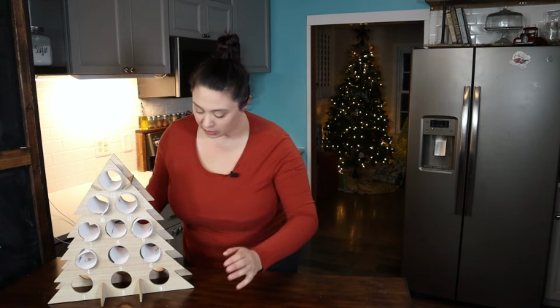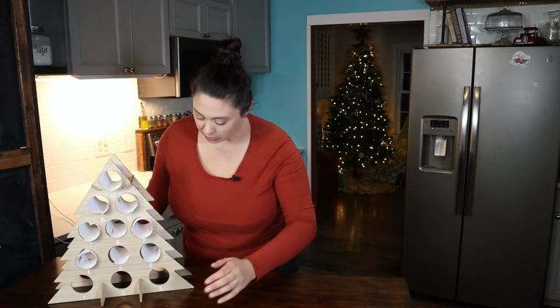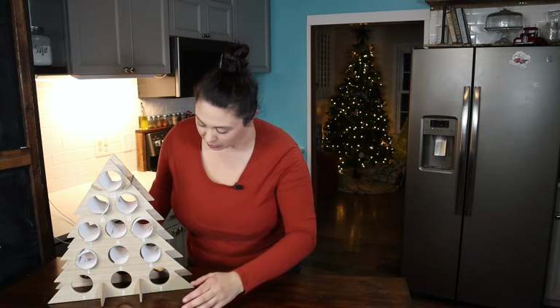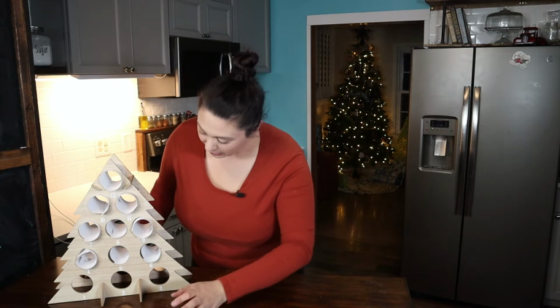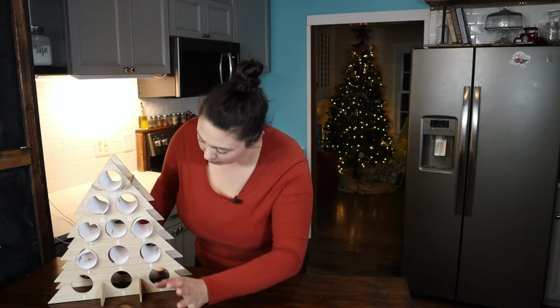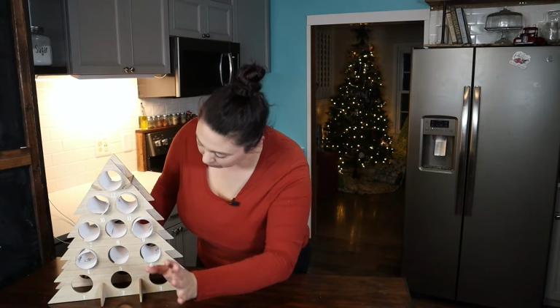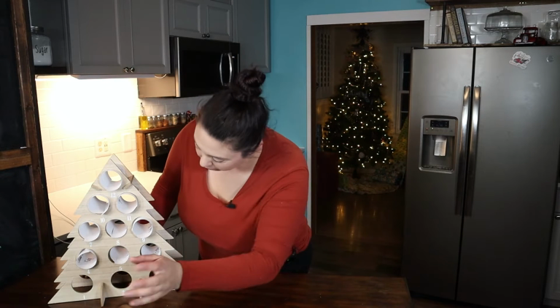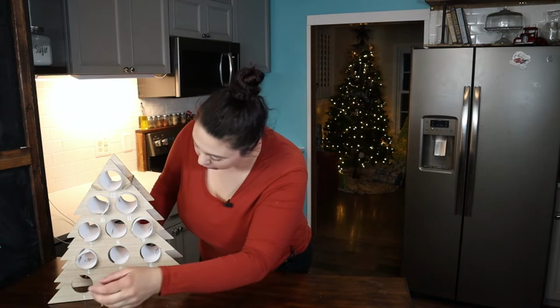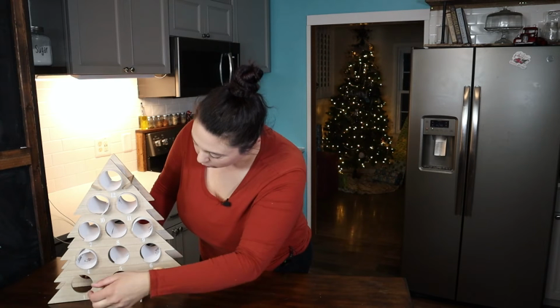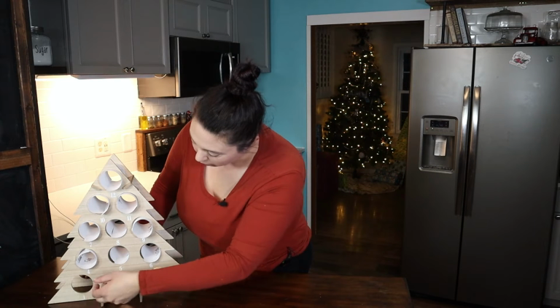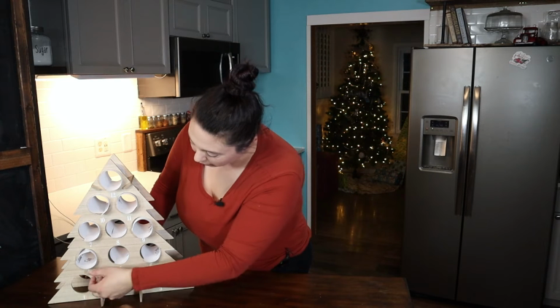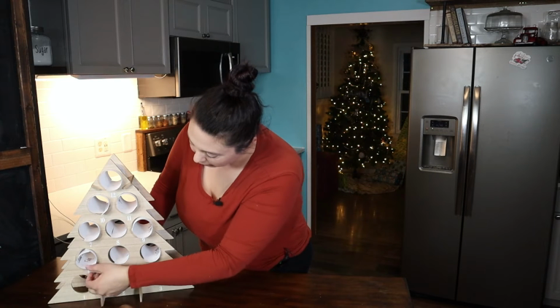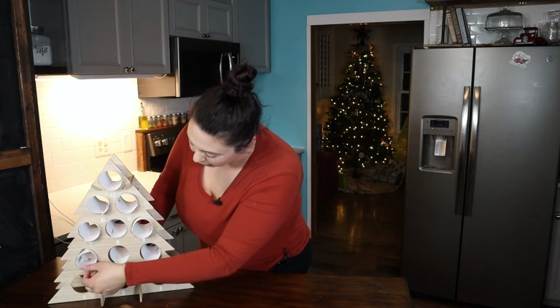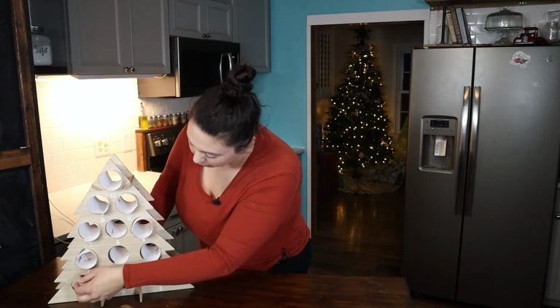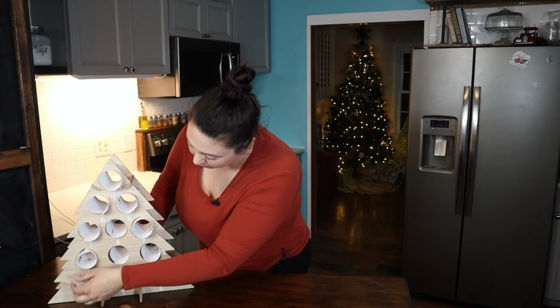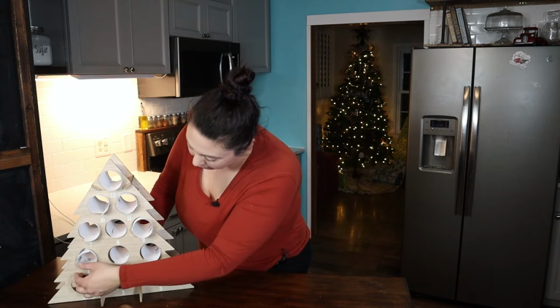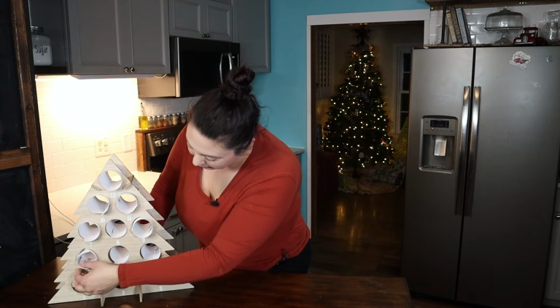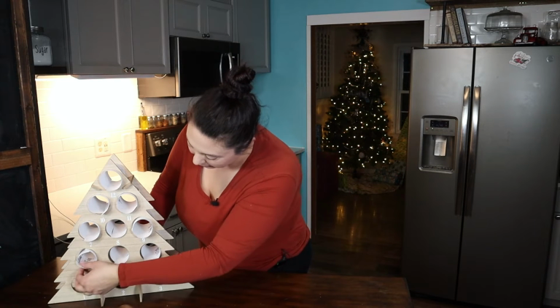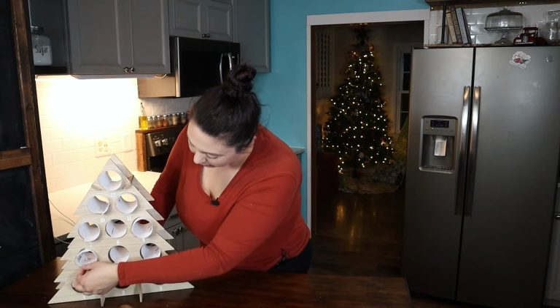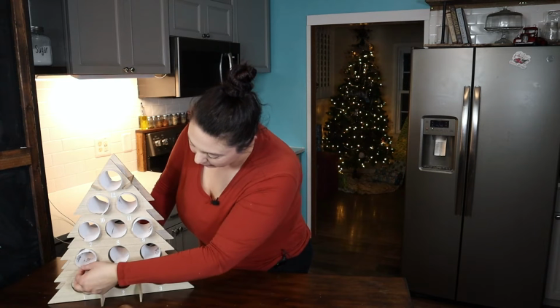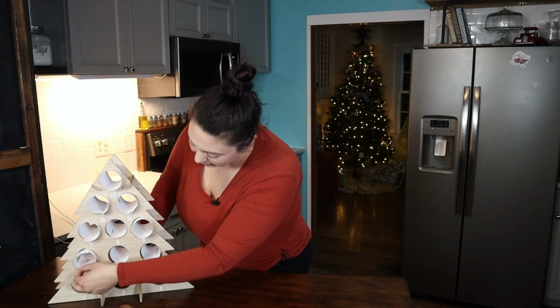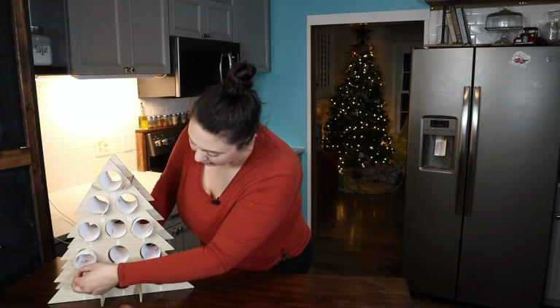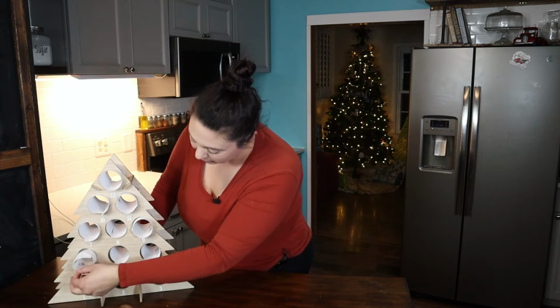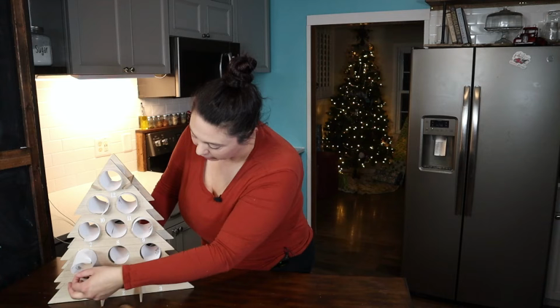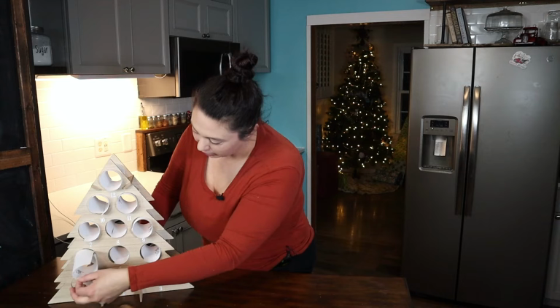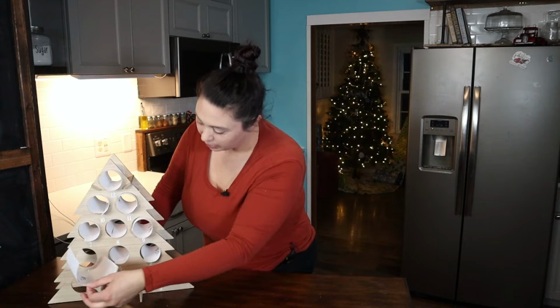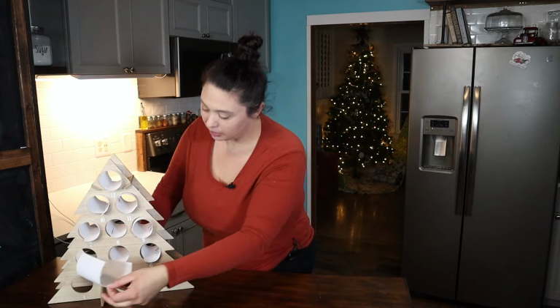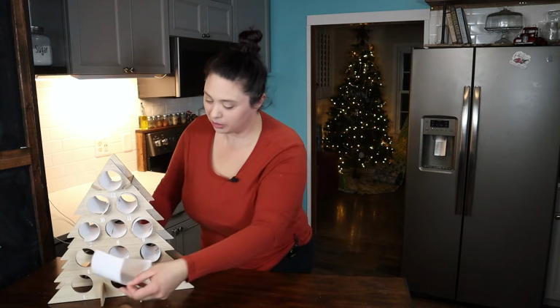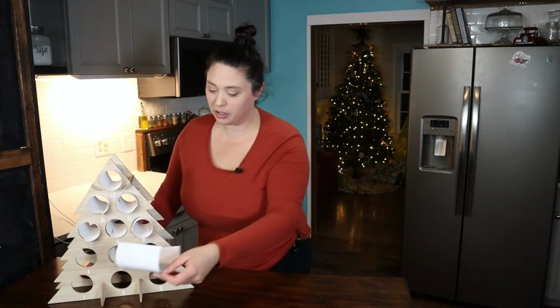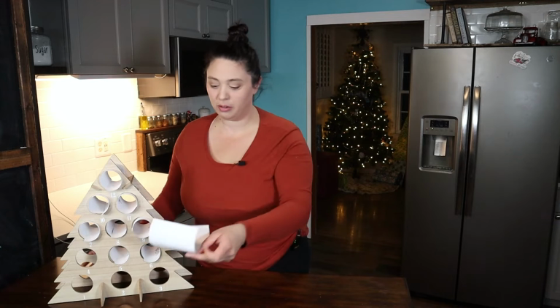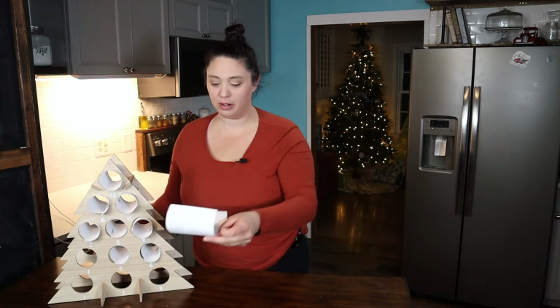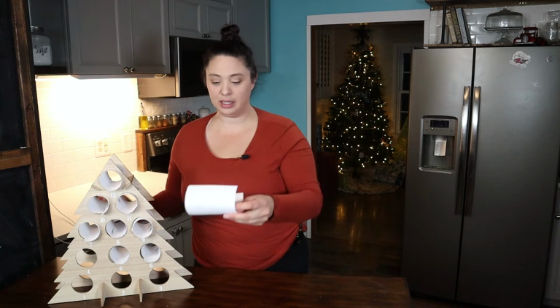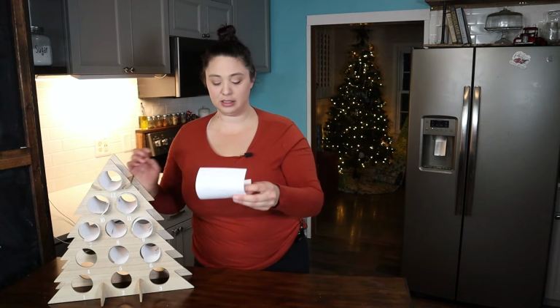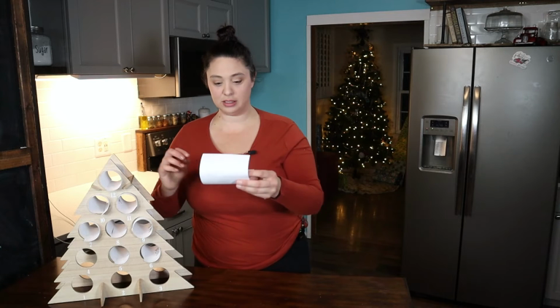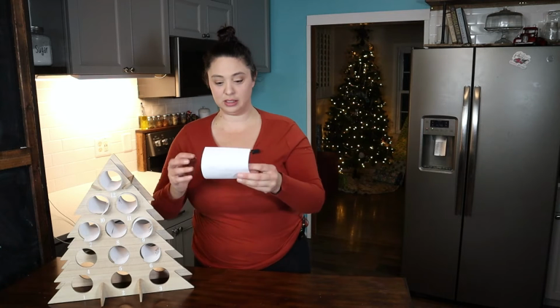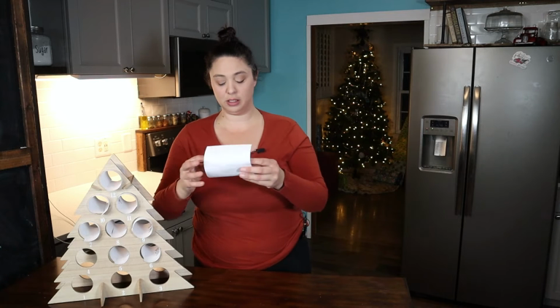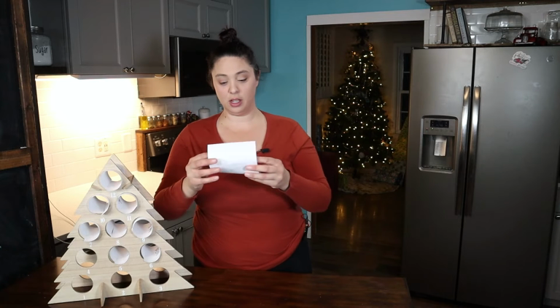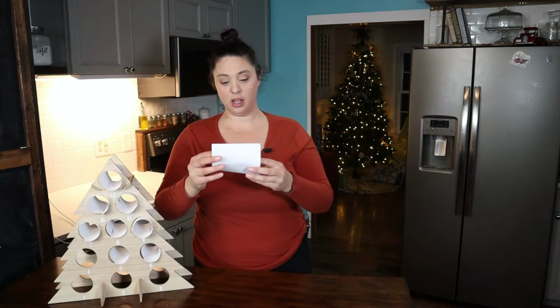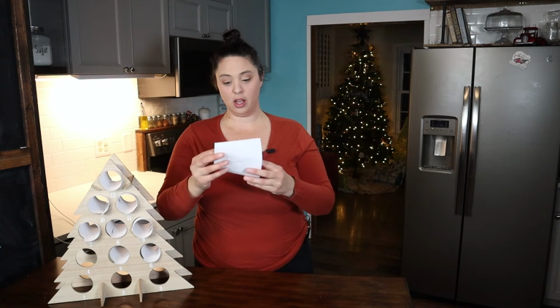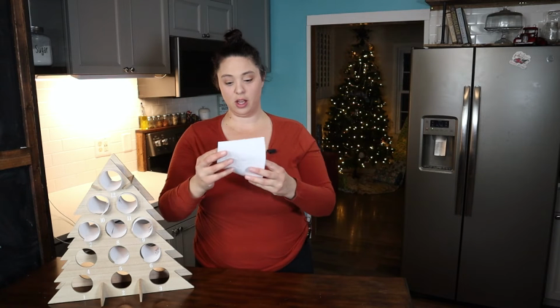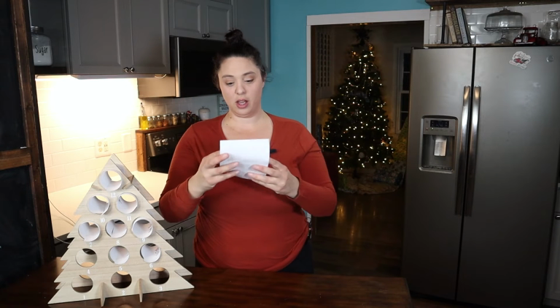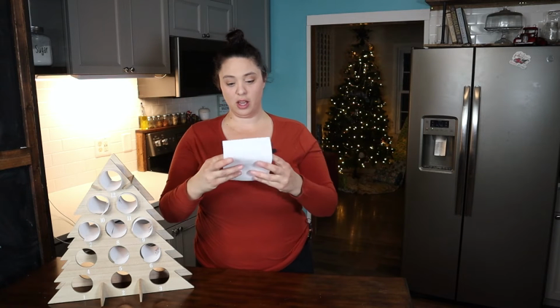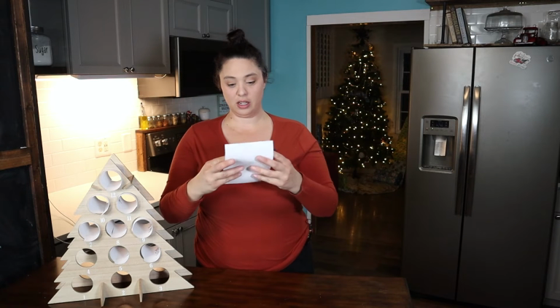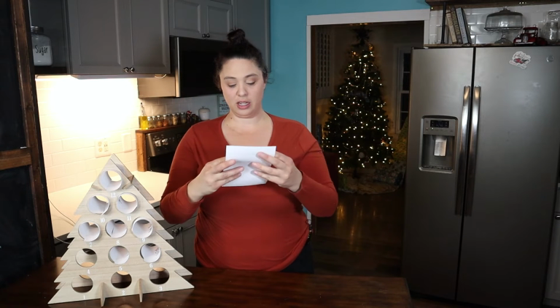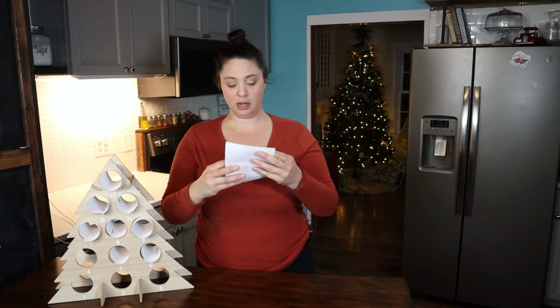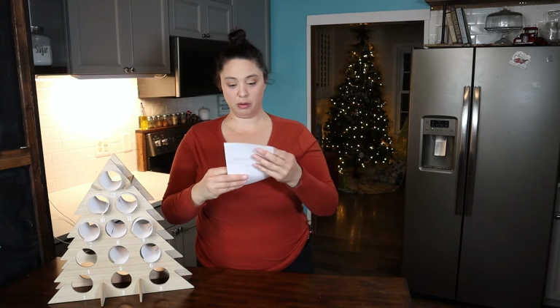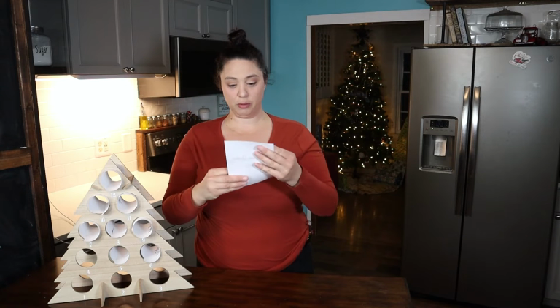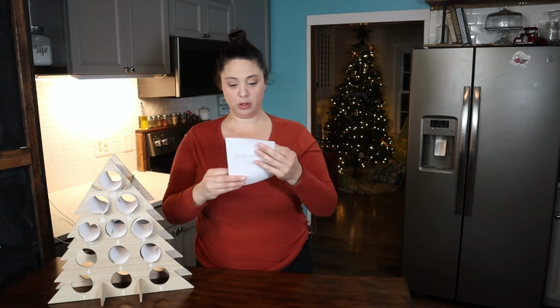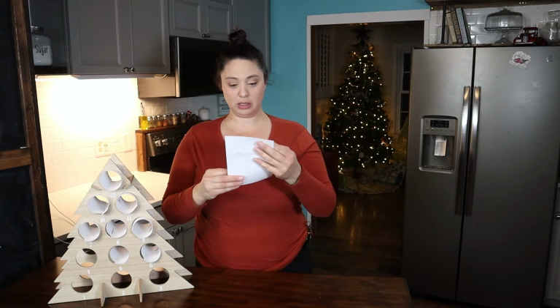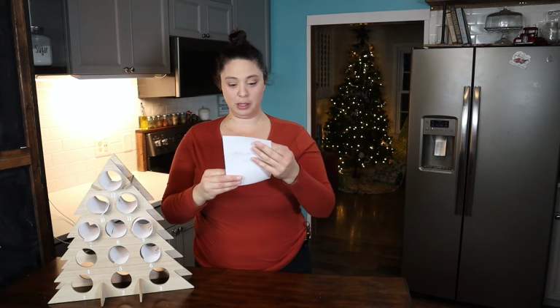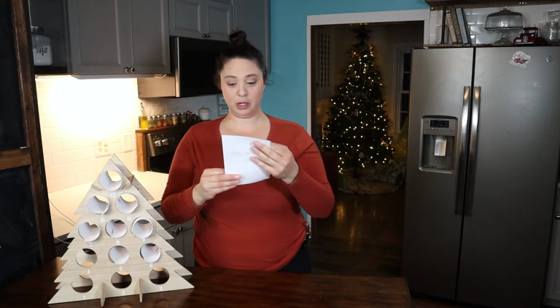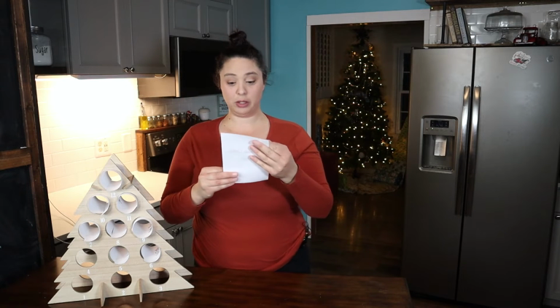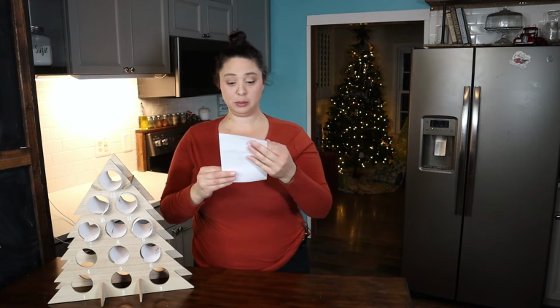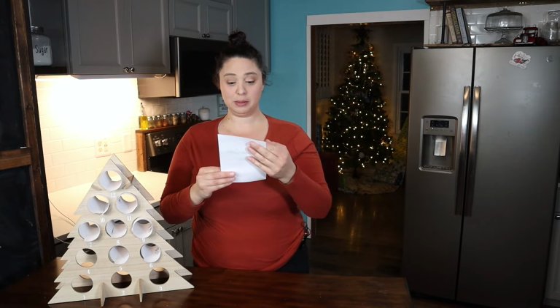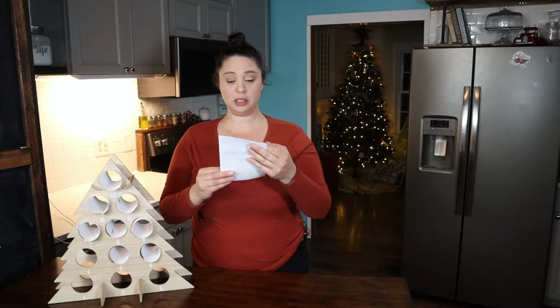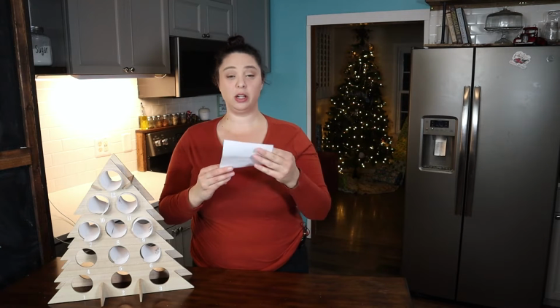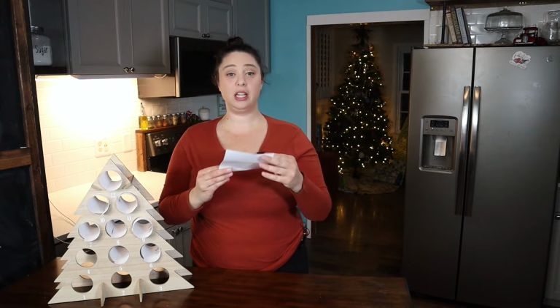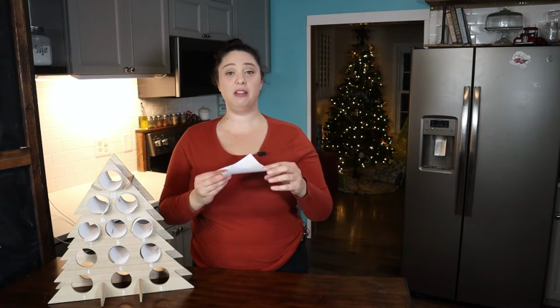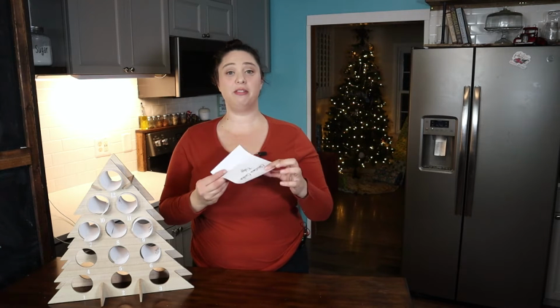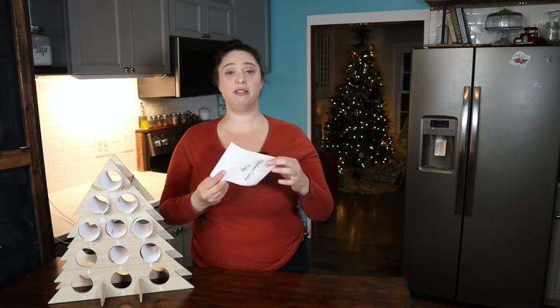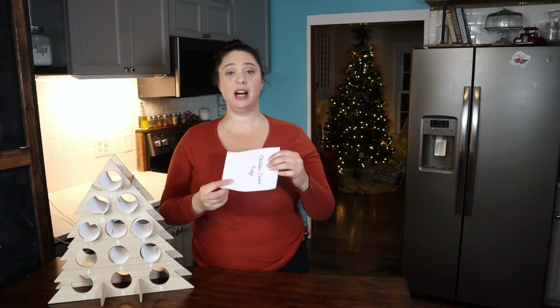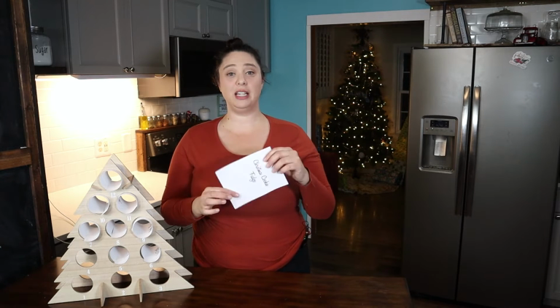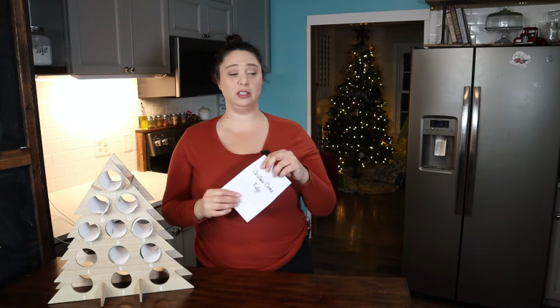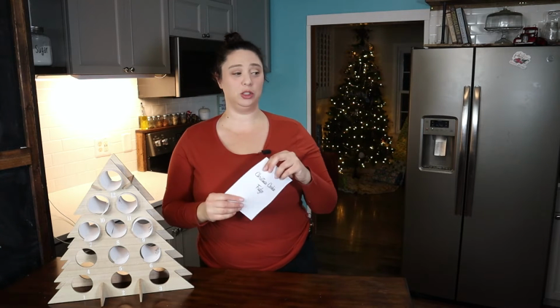Day number four is going to be Christmas cookie fudge.